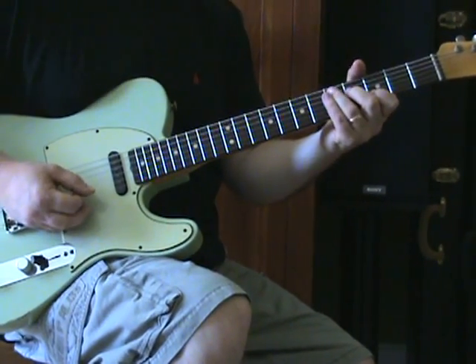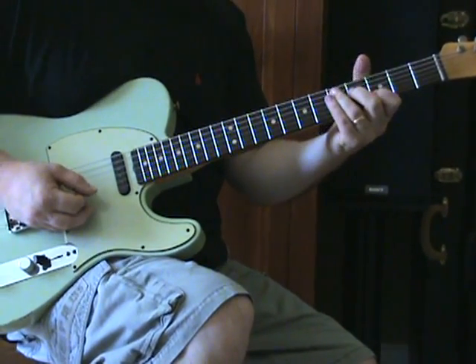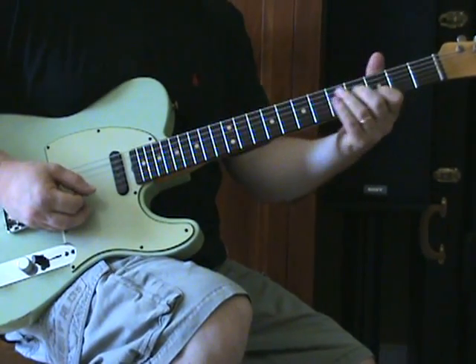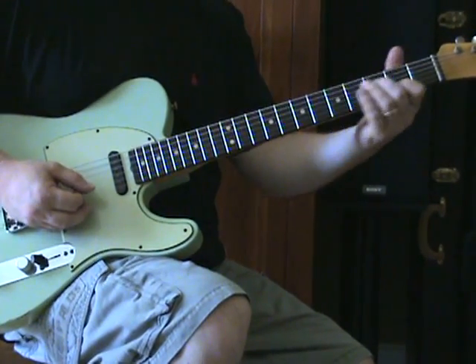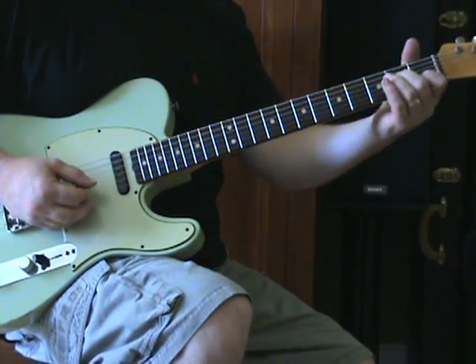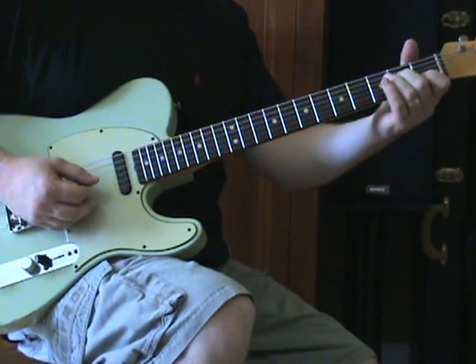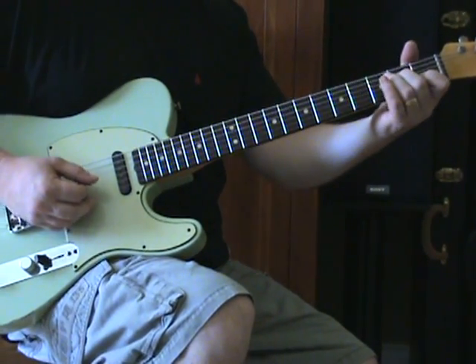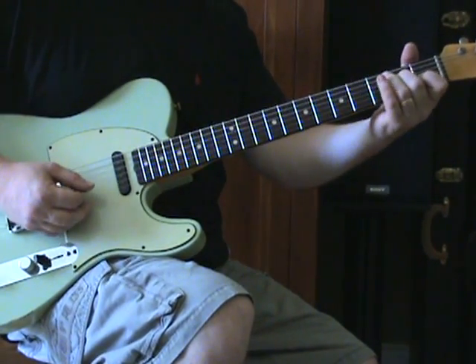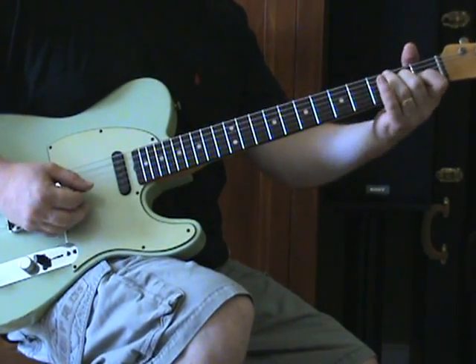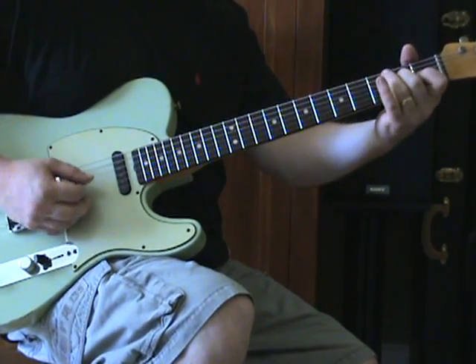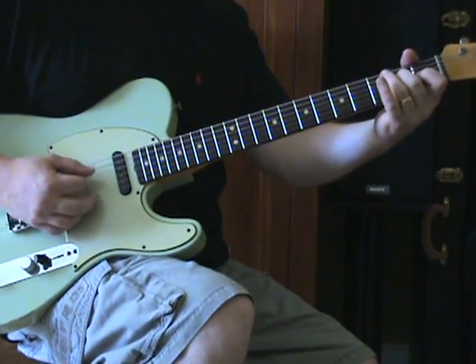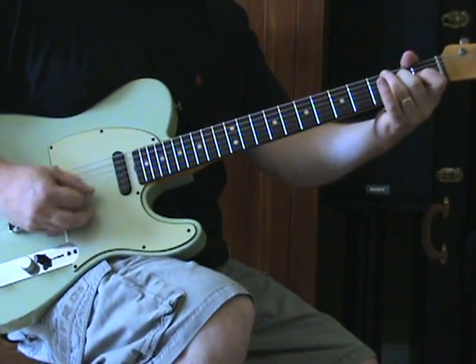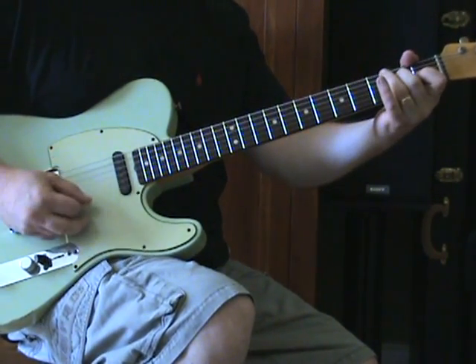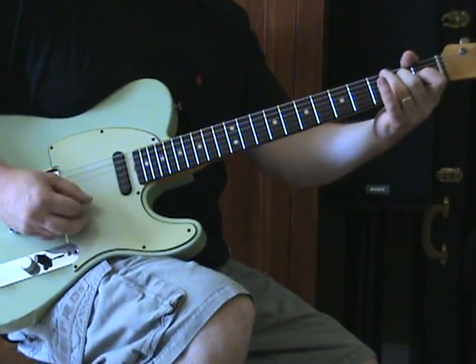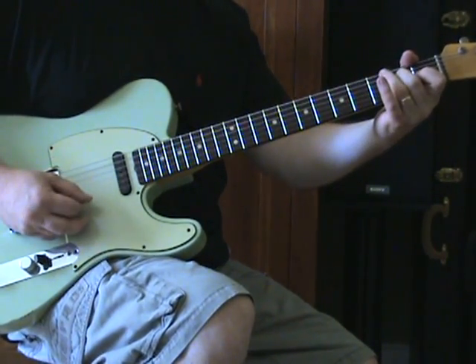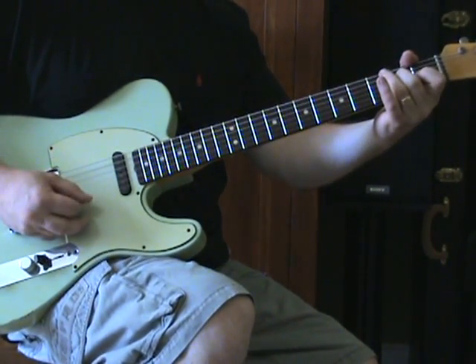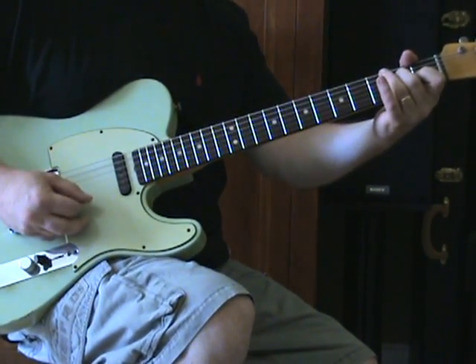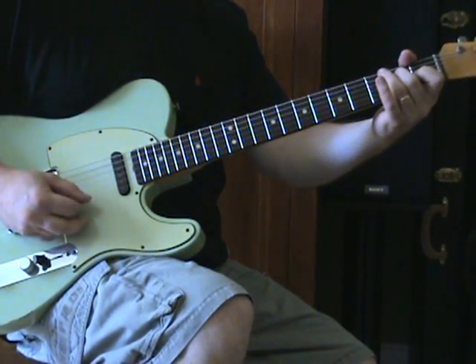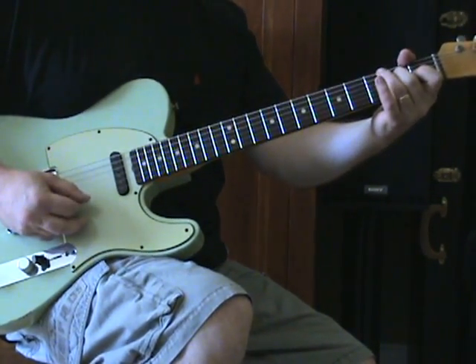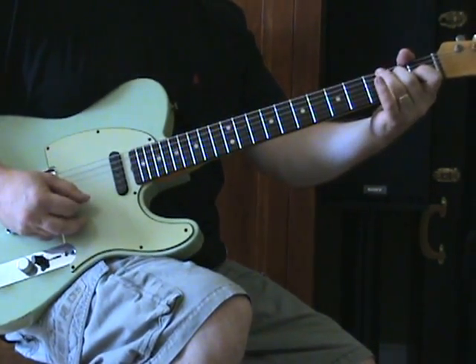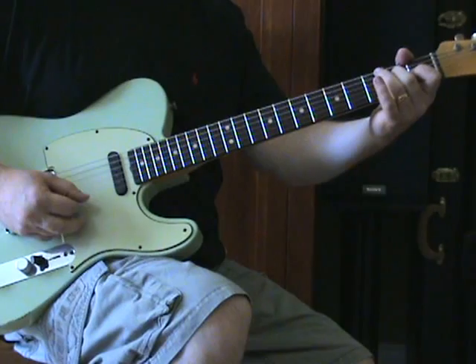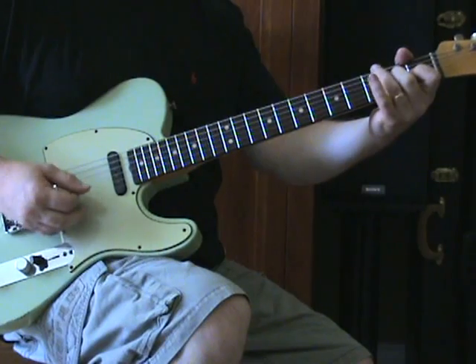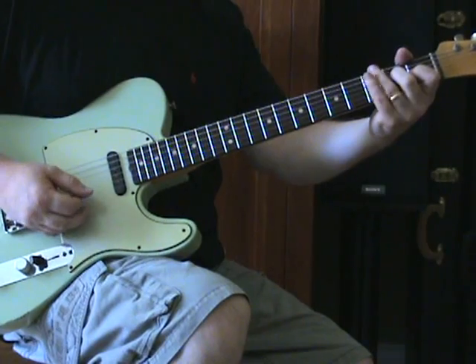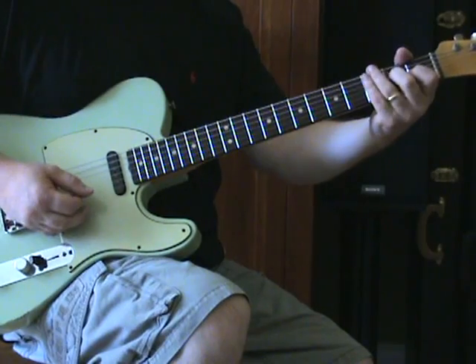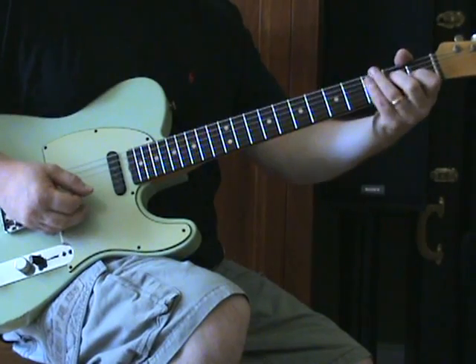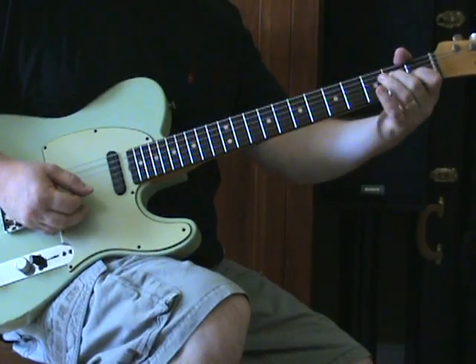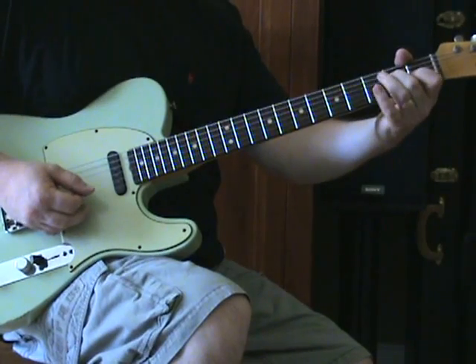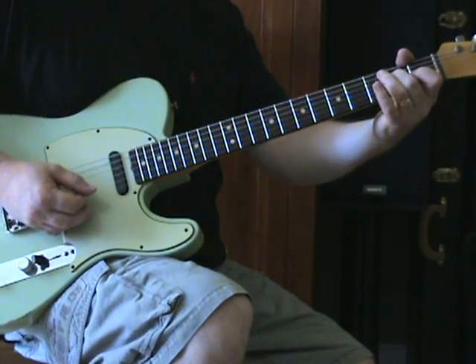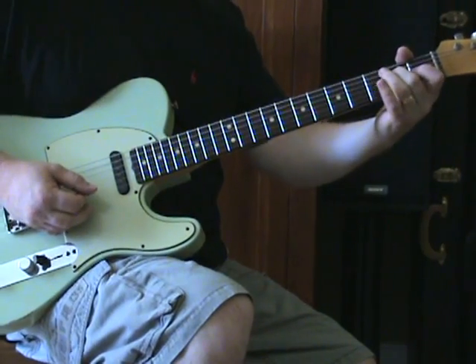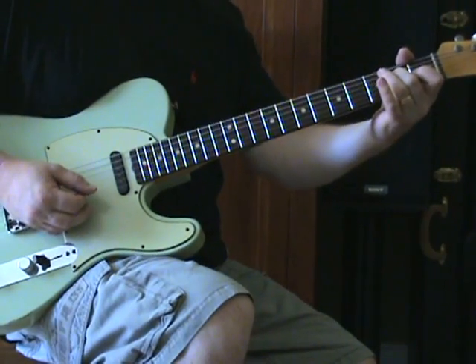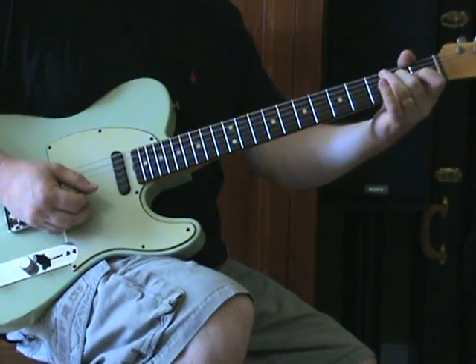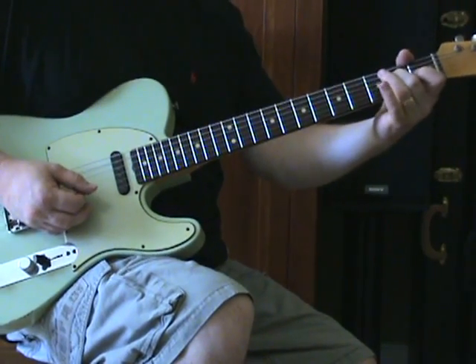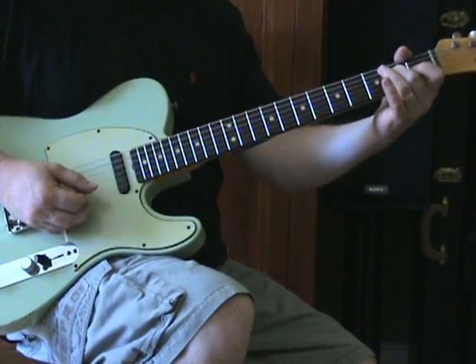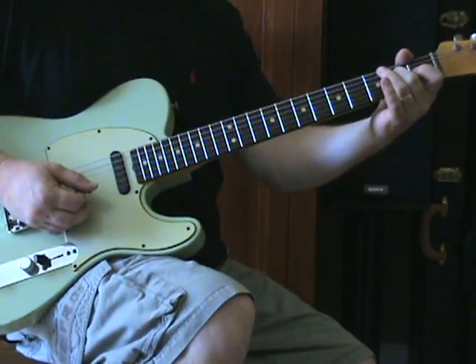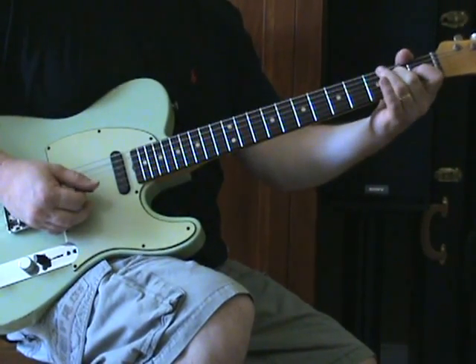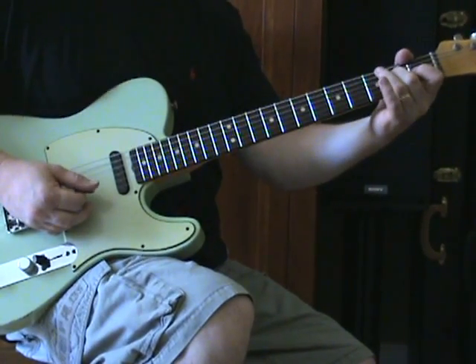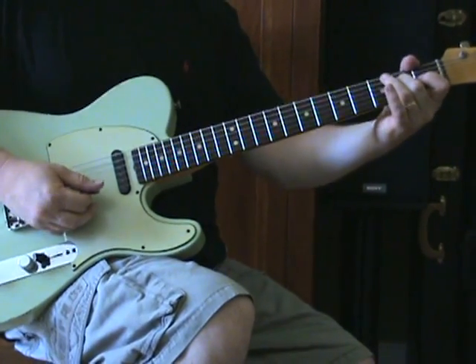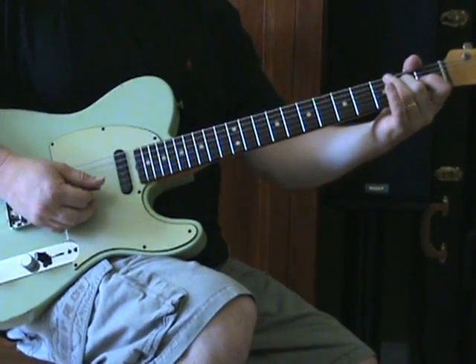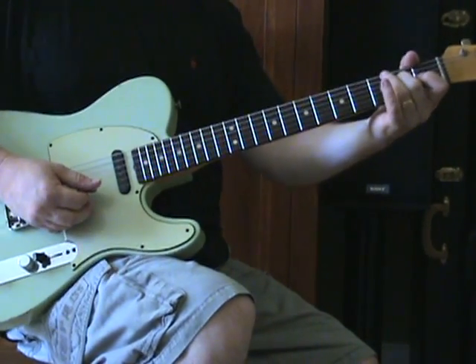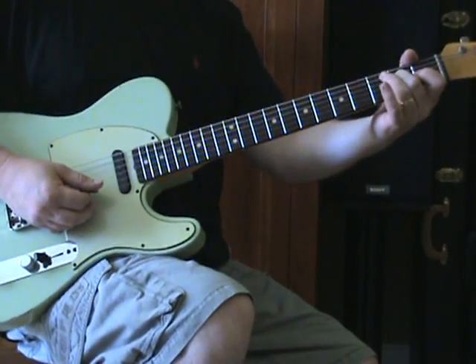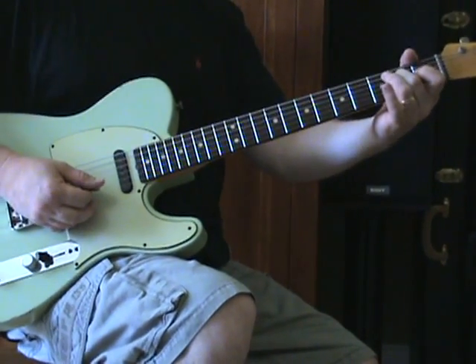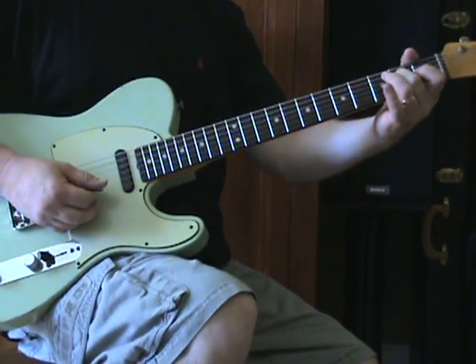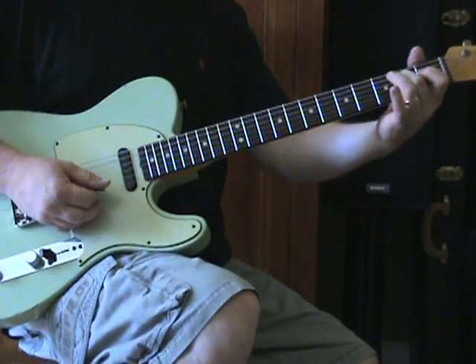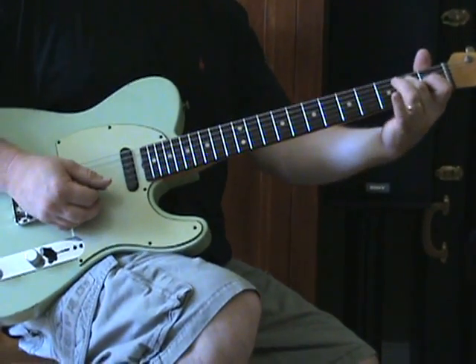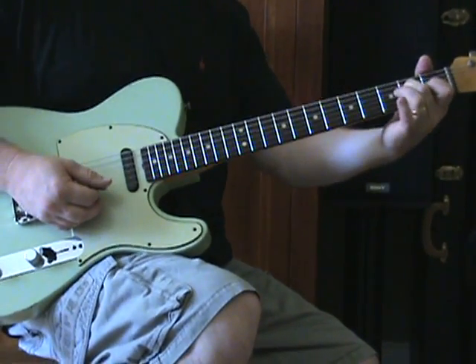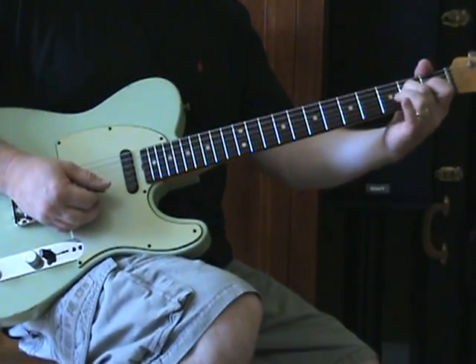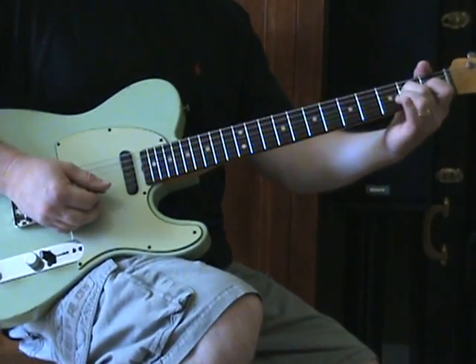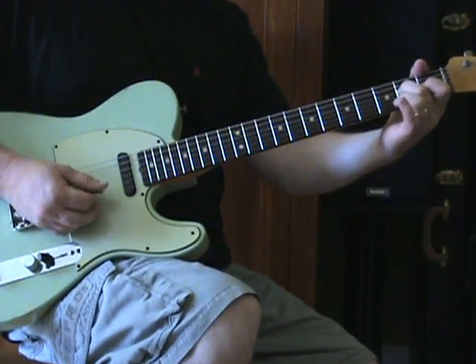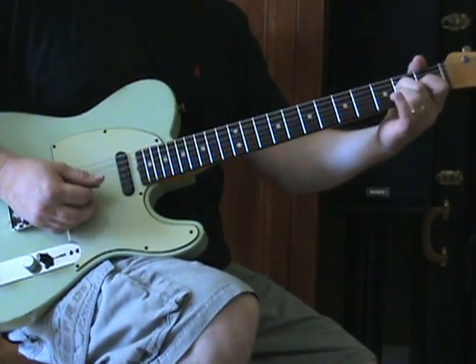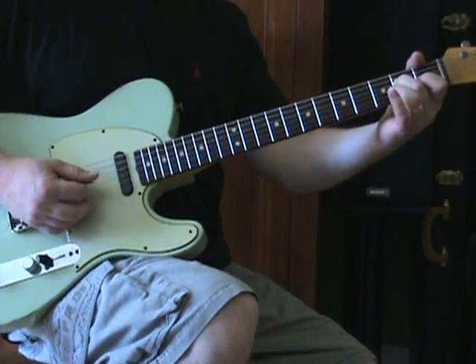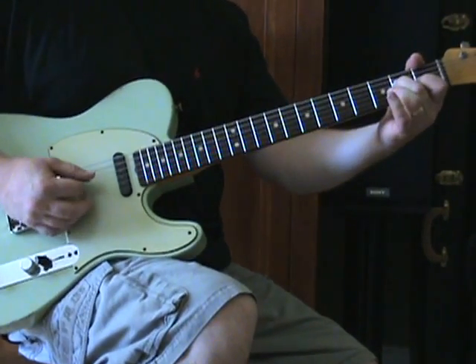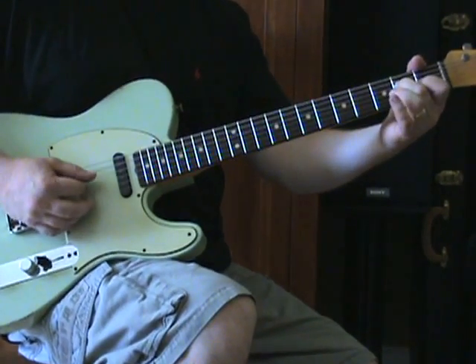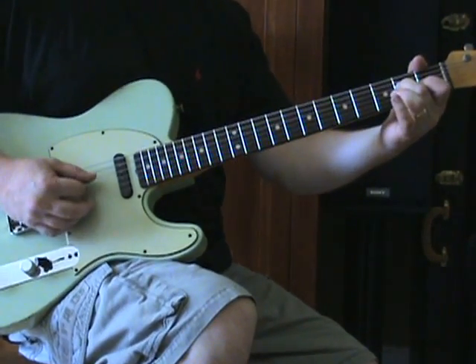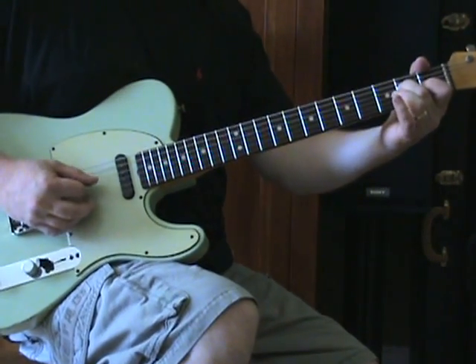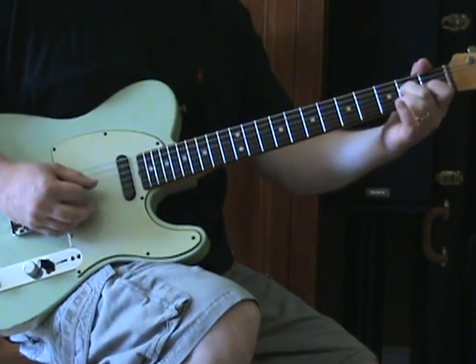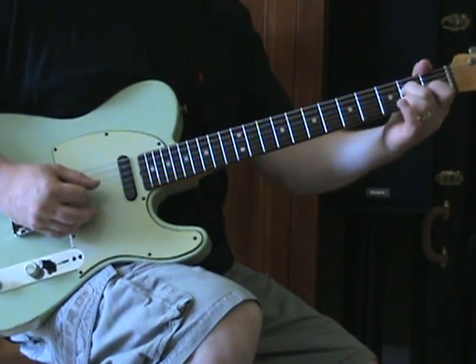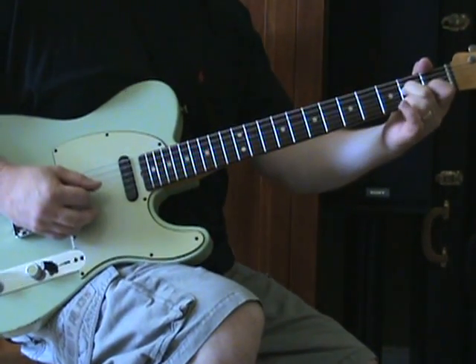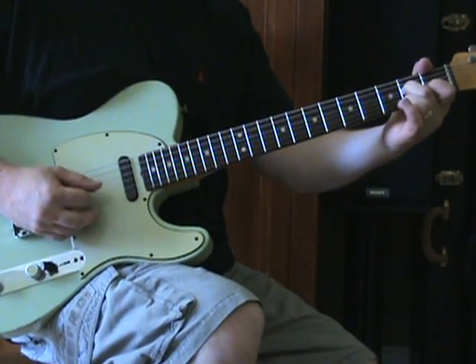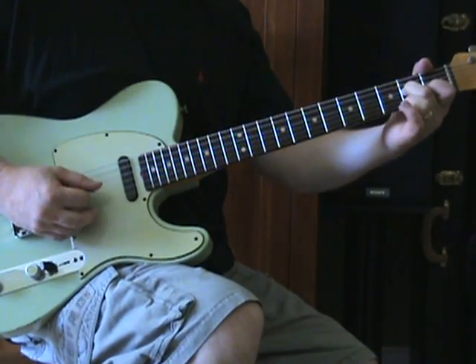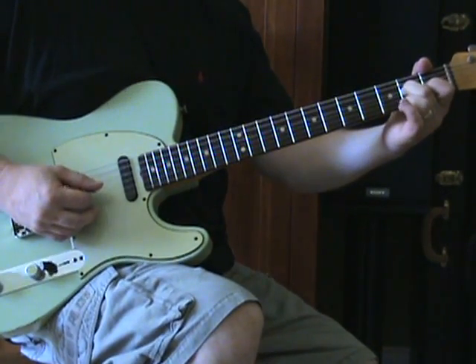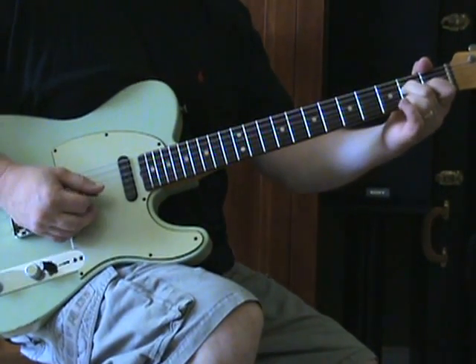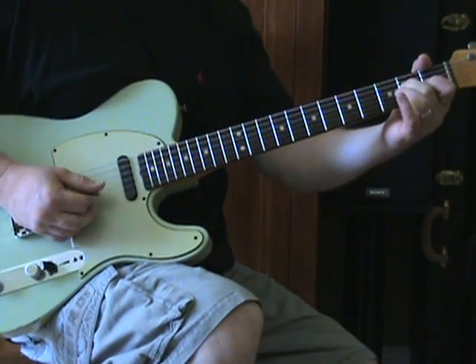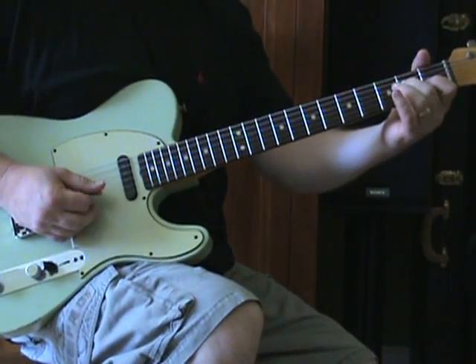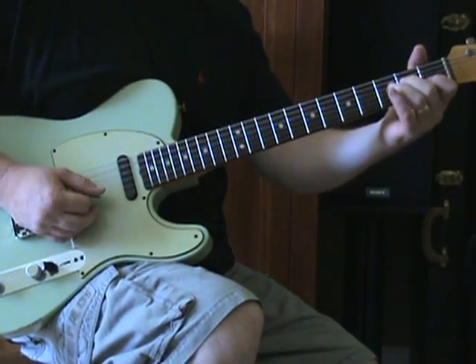We'll go down to an E minor — again, using just the D, G, and B string. So I'm just fretting the second fret of D.